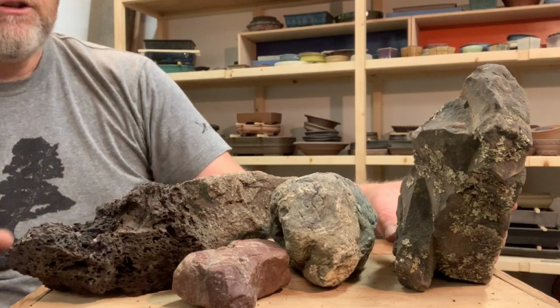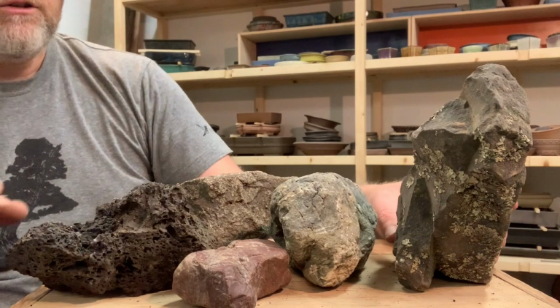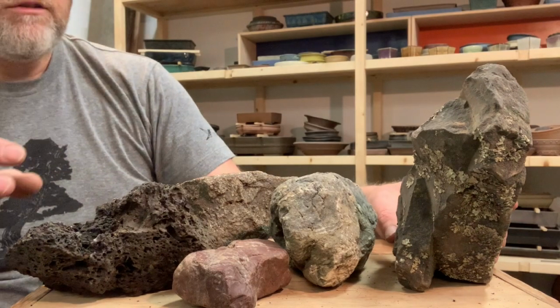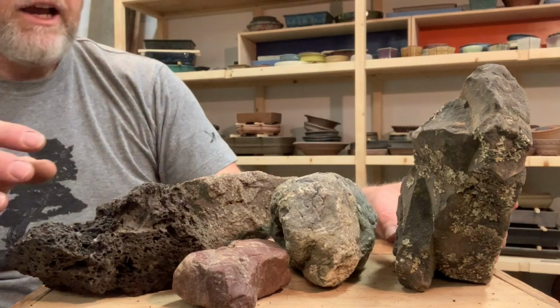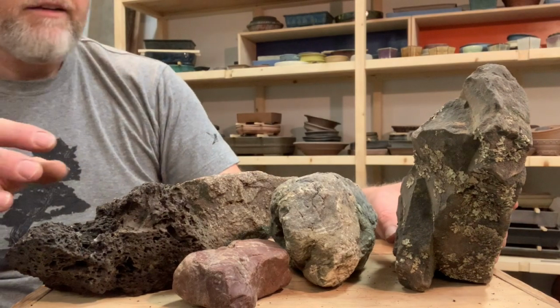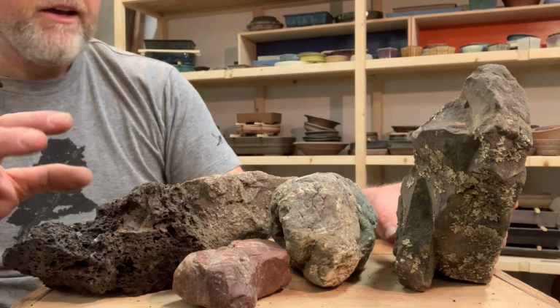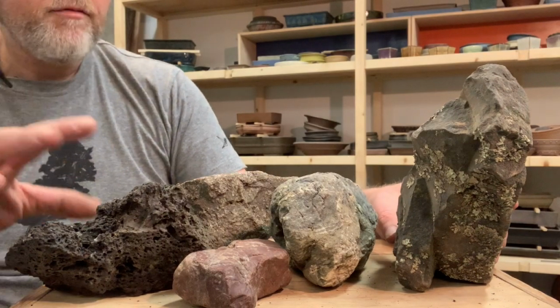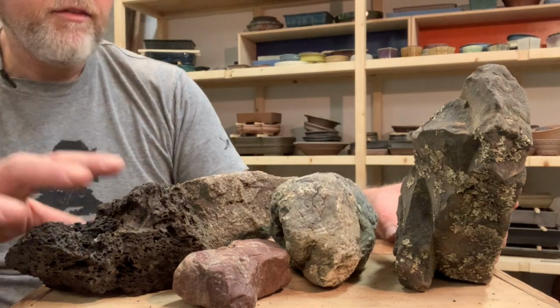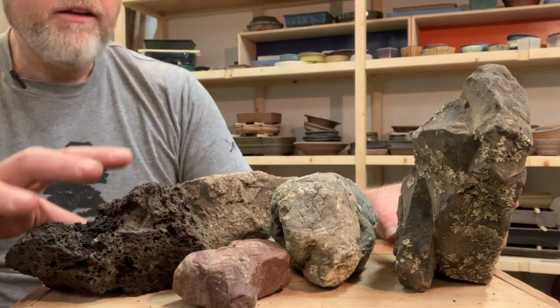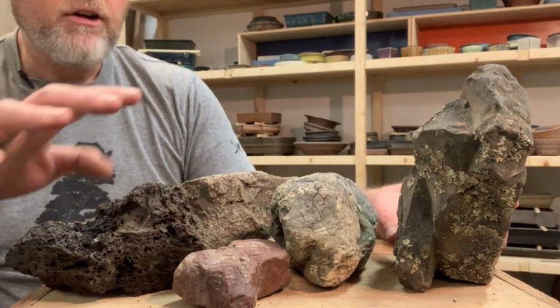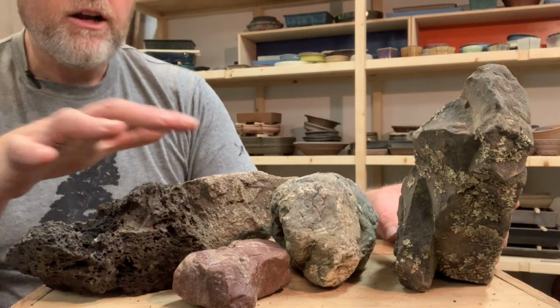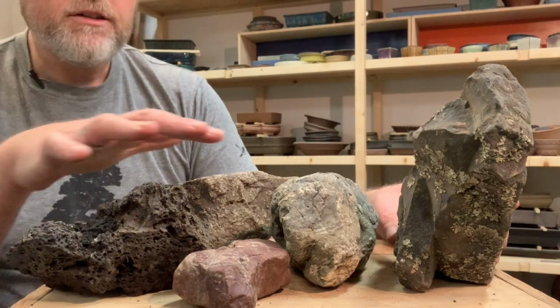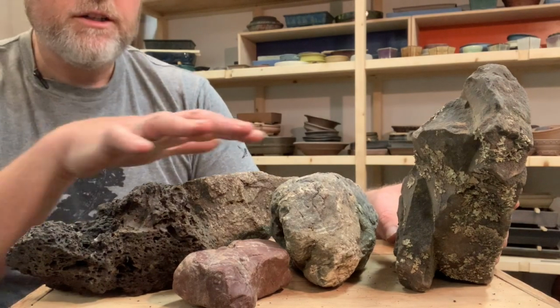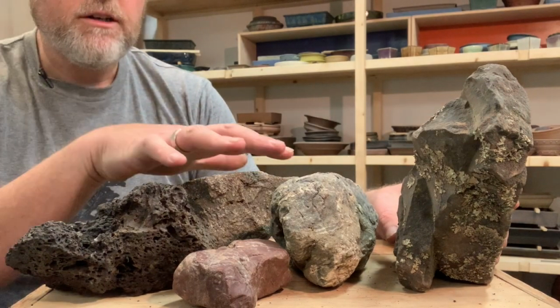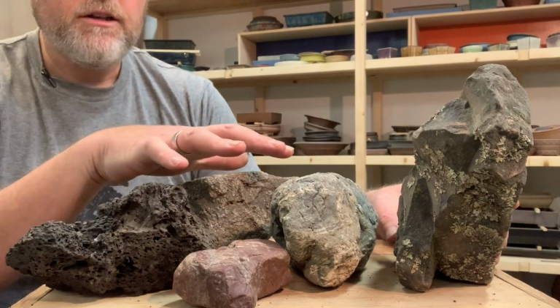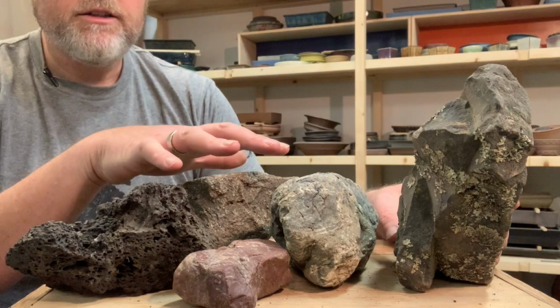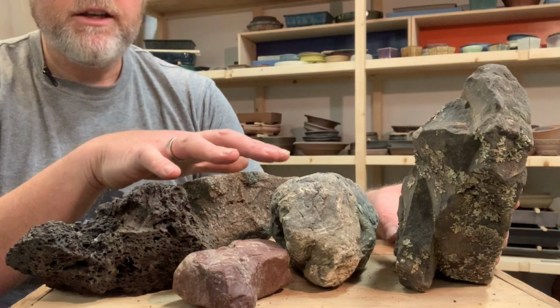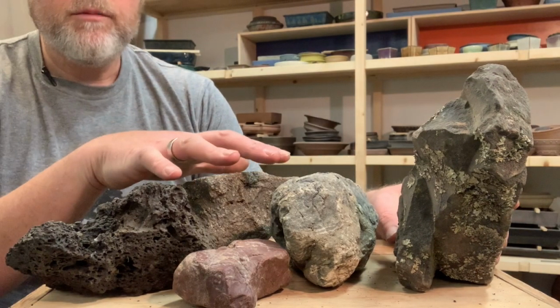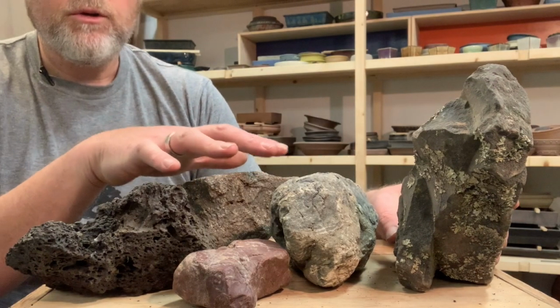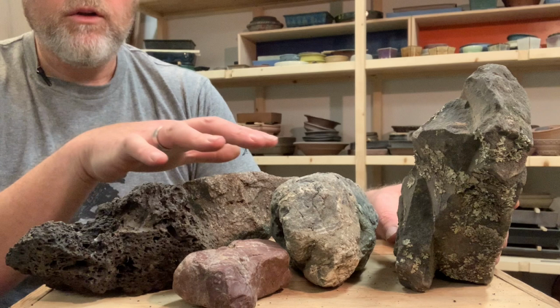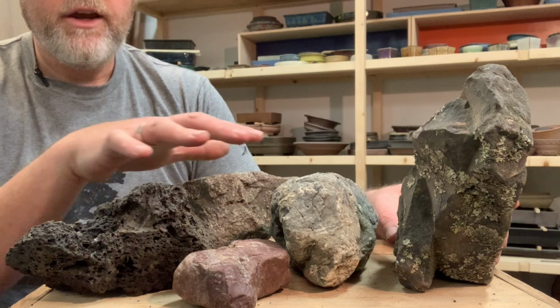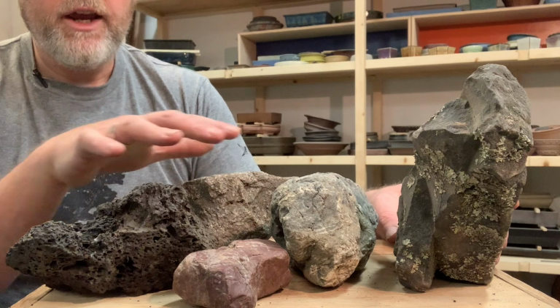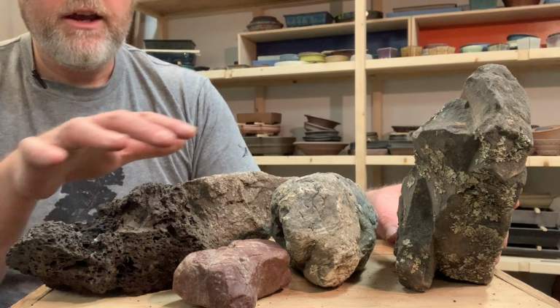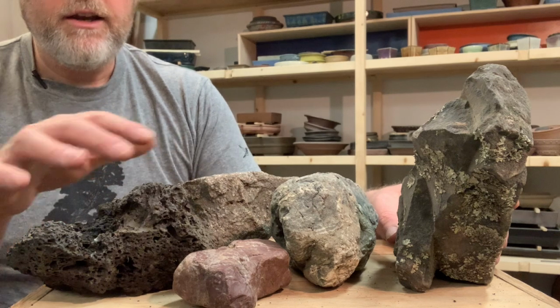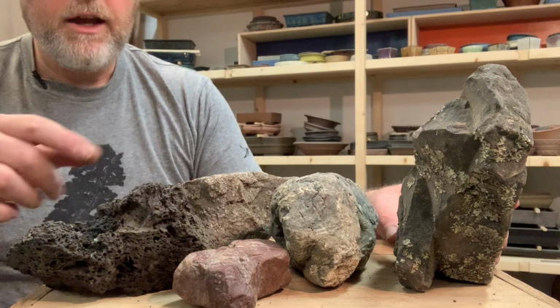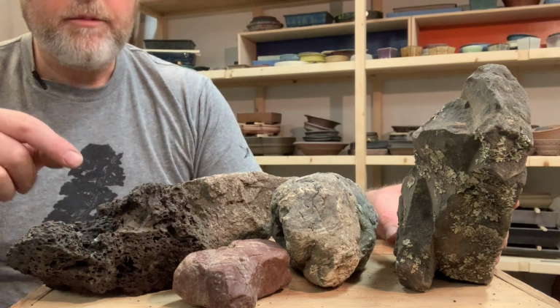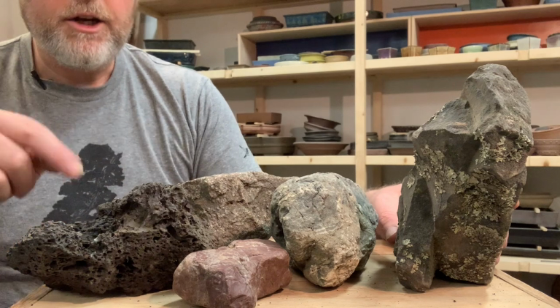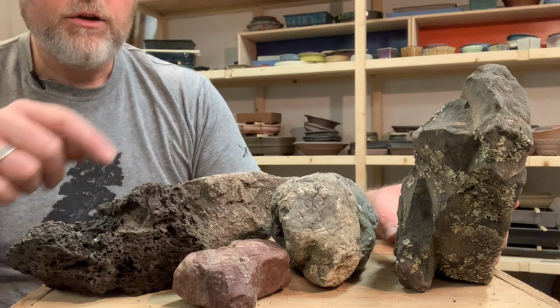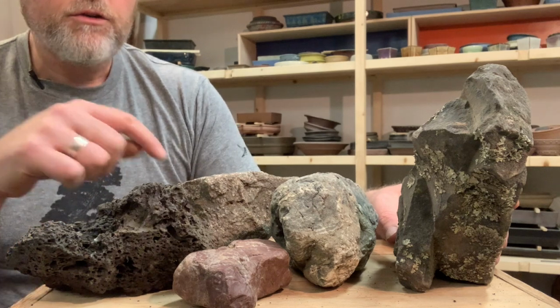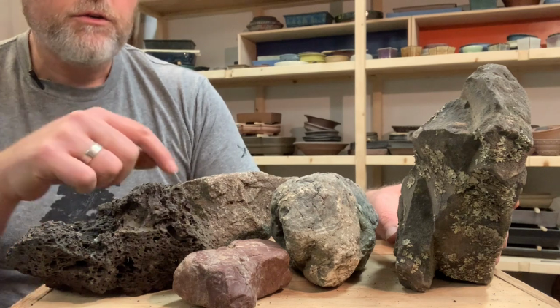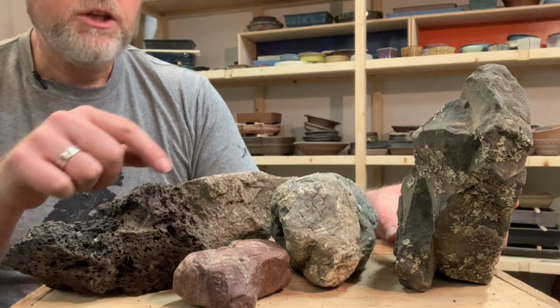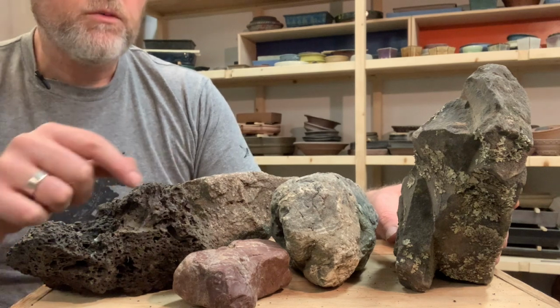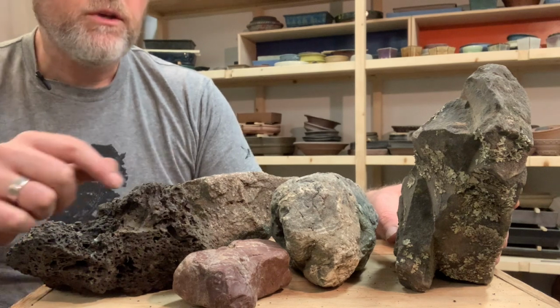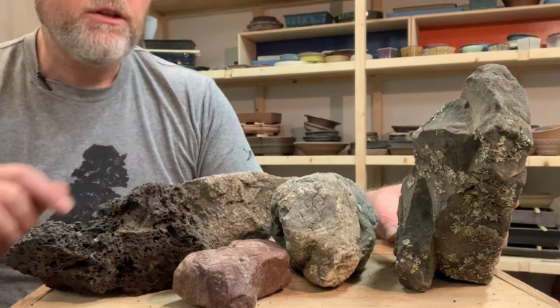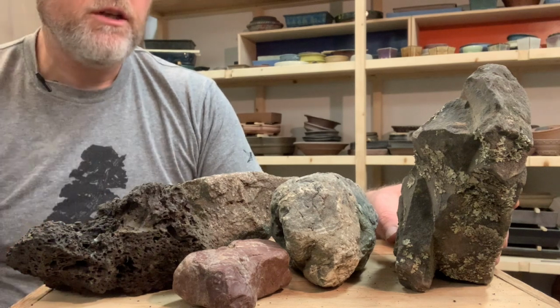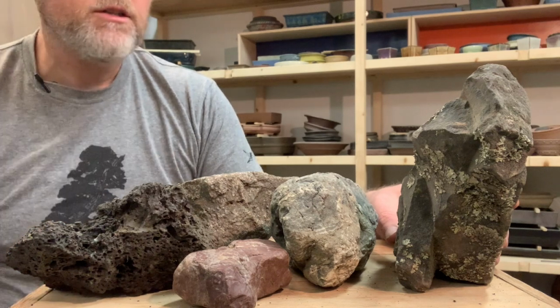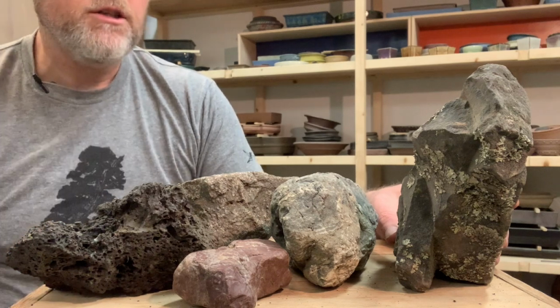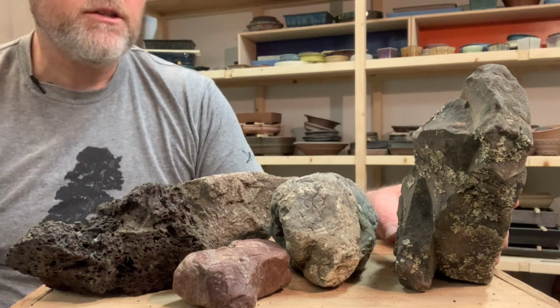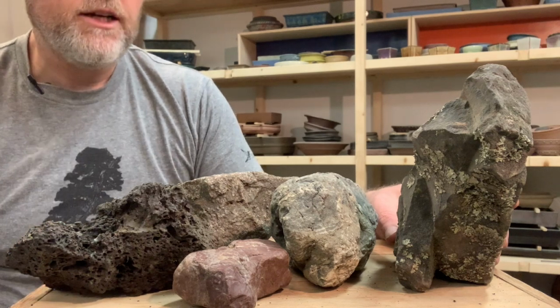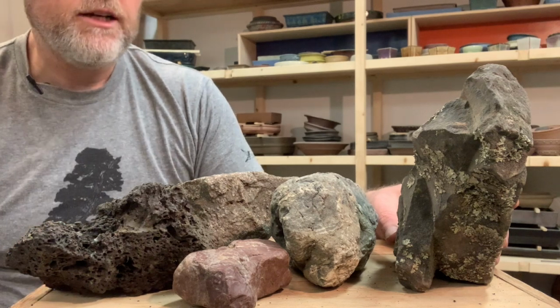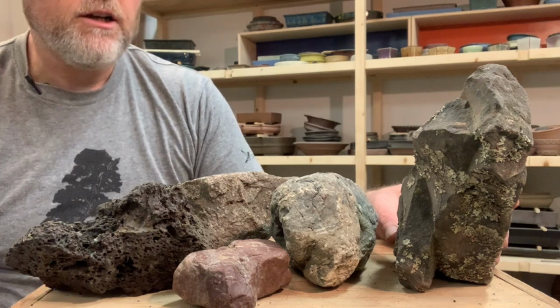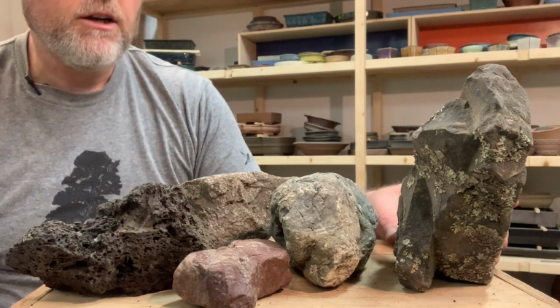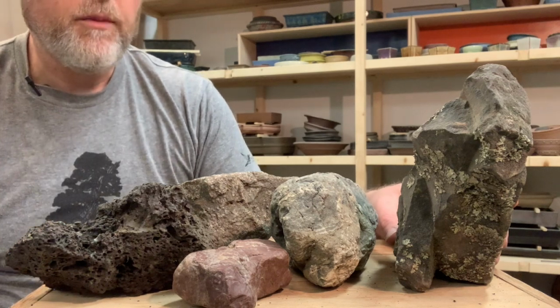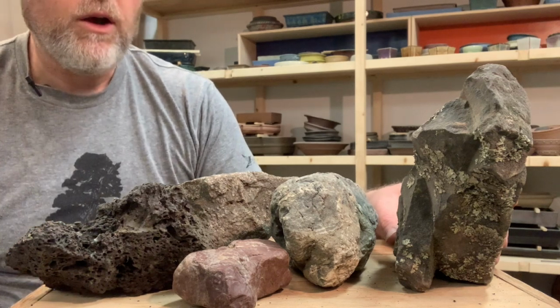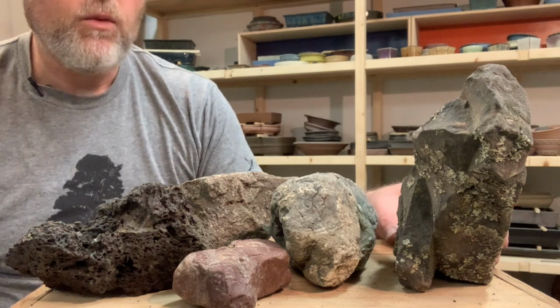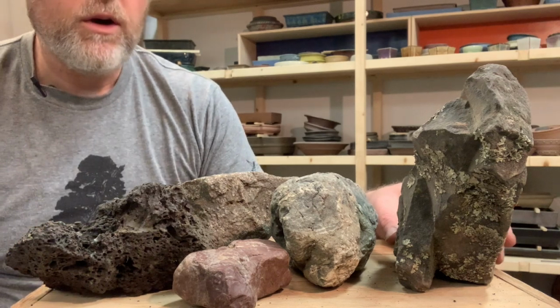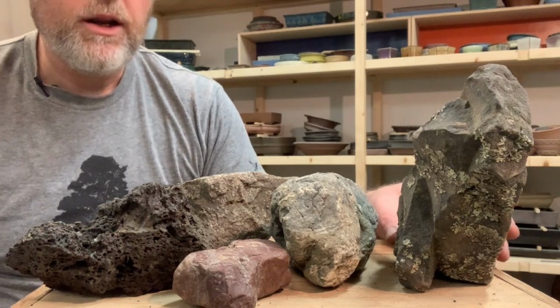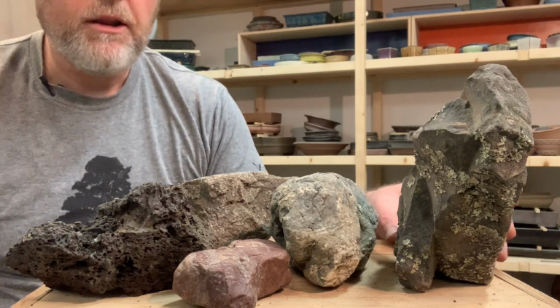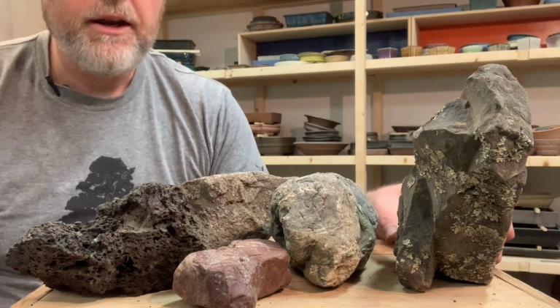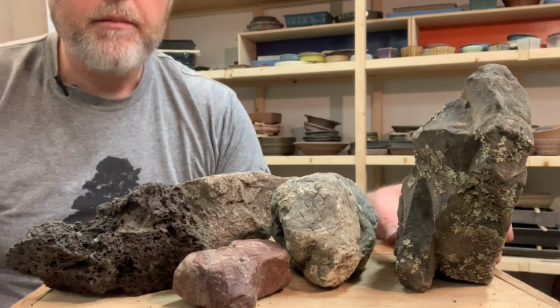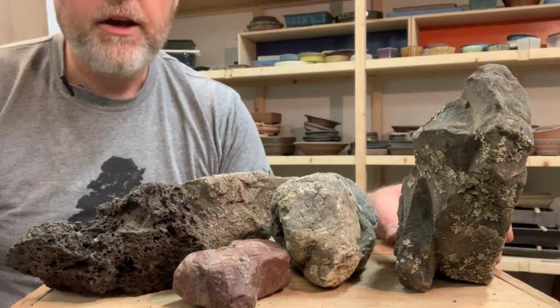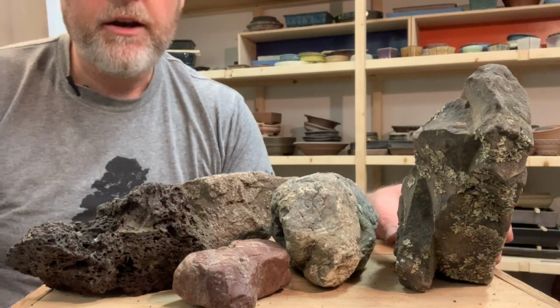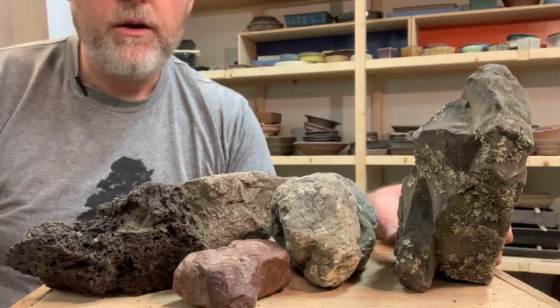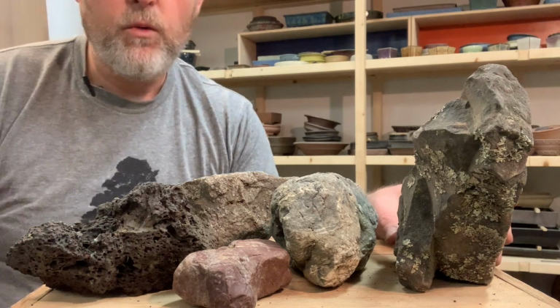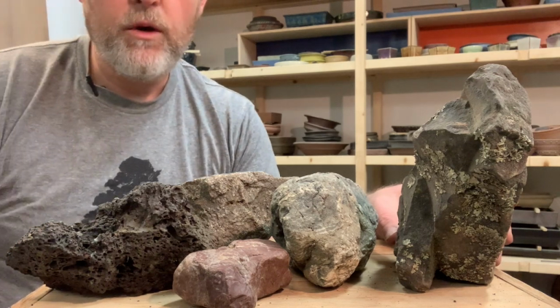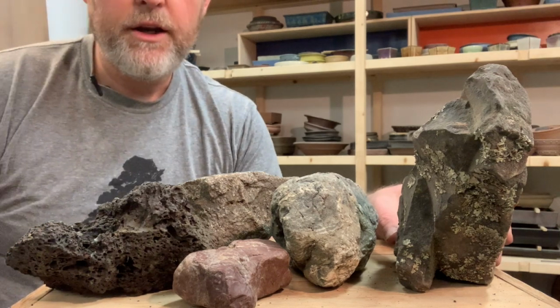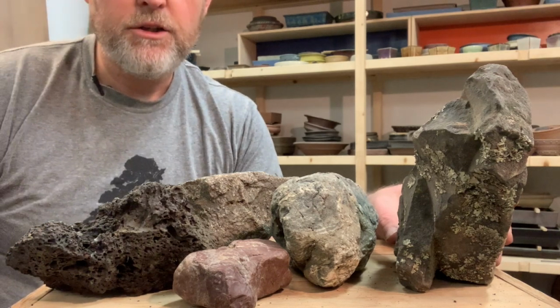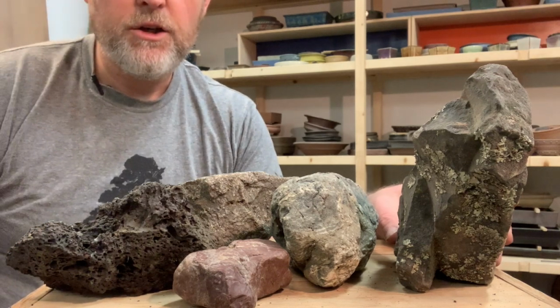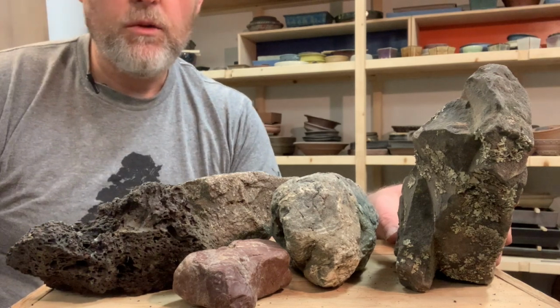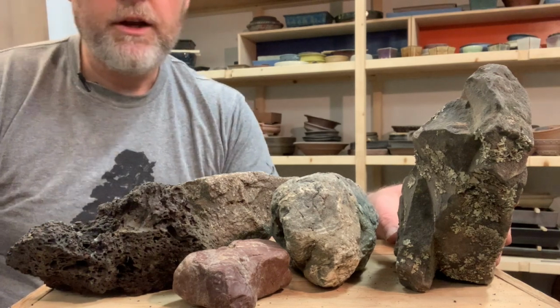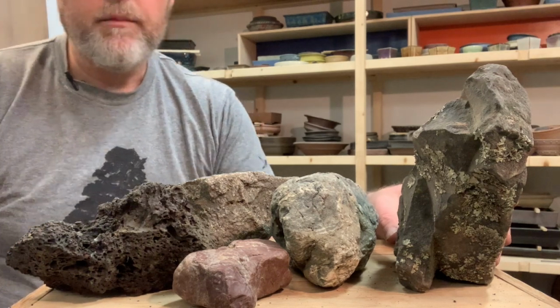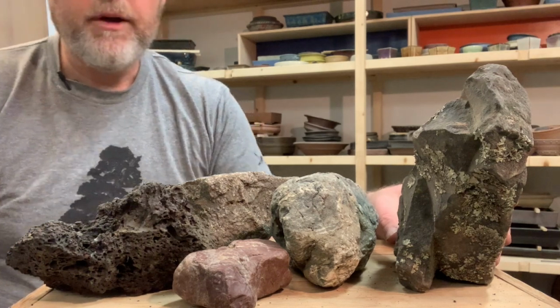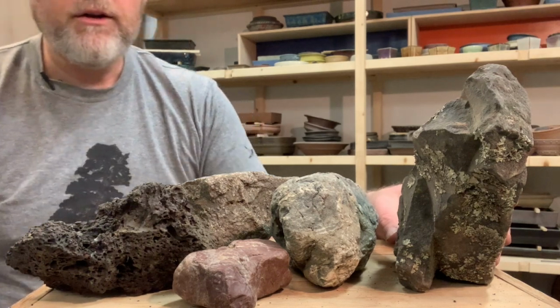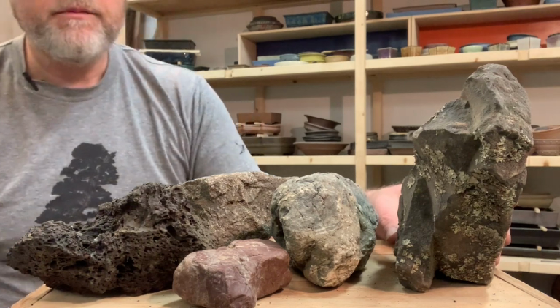I've got five rocks here on the table and I'm going to go through each one of these and just kind of talk about what I like about it and what I don't like about it.